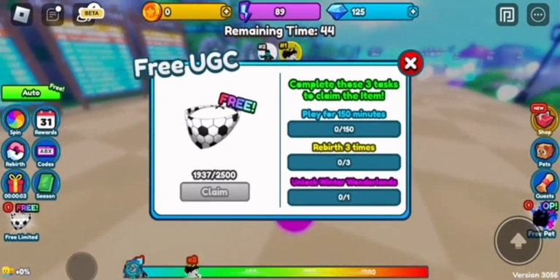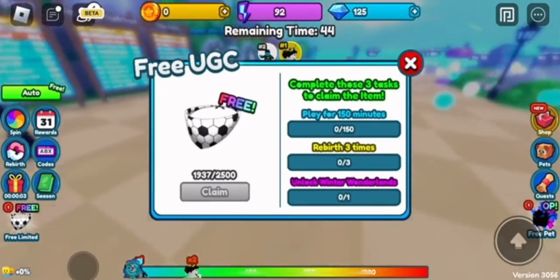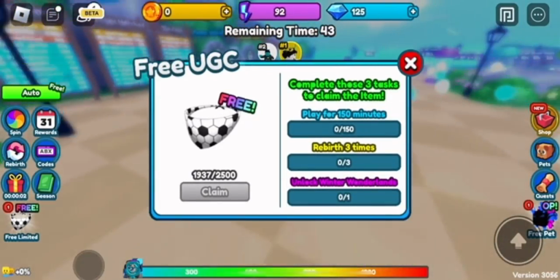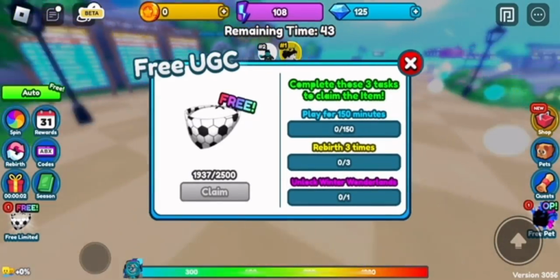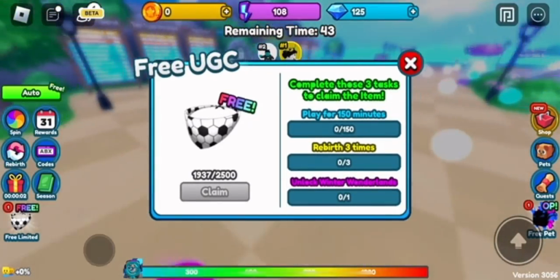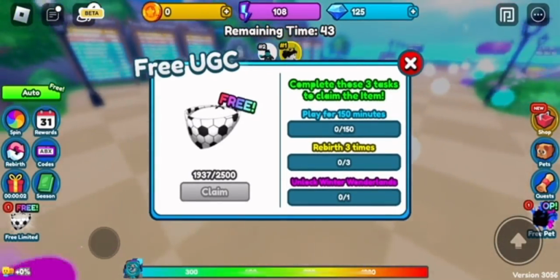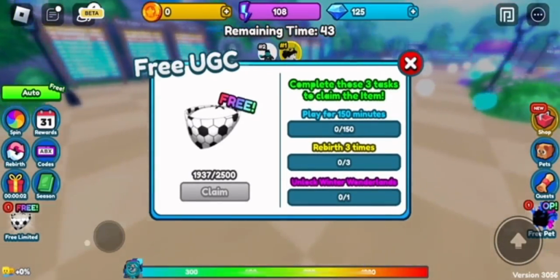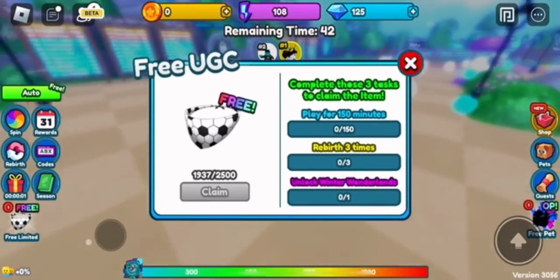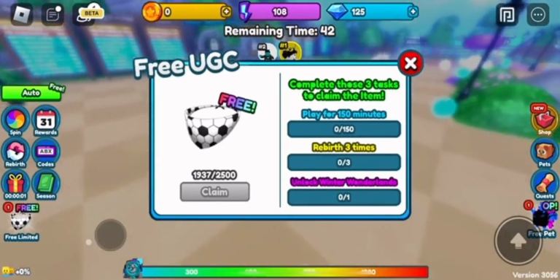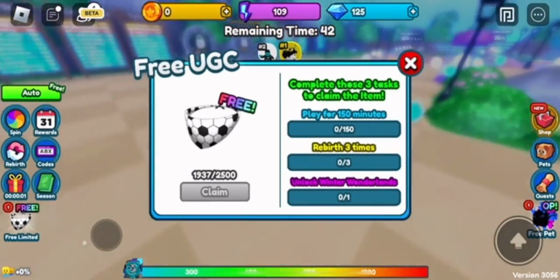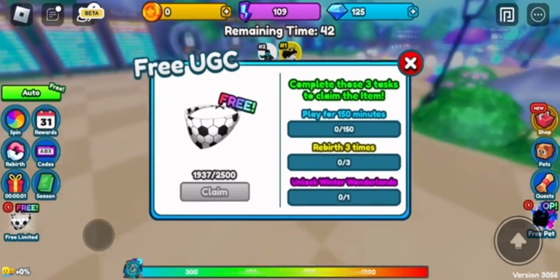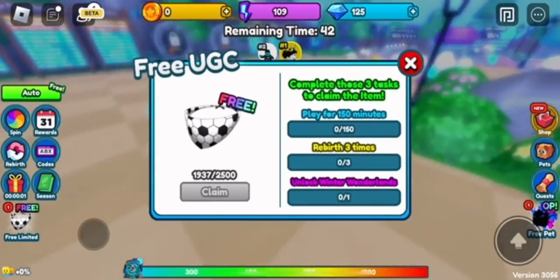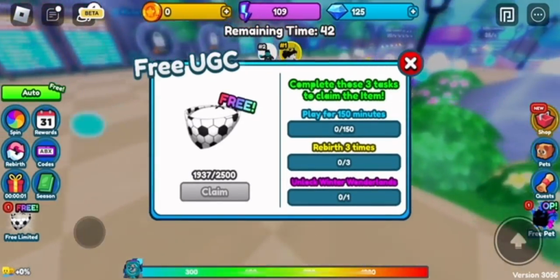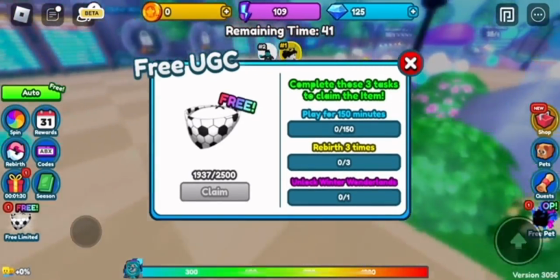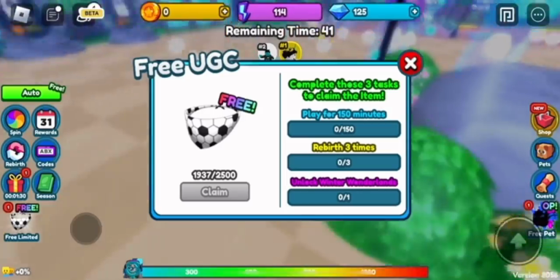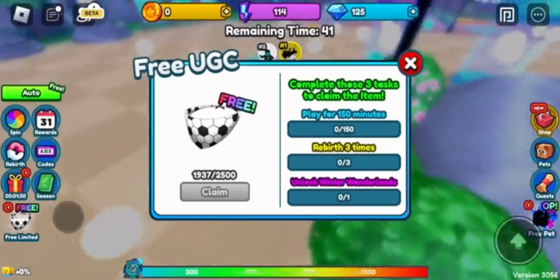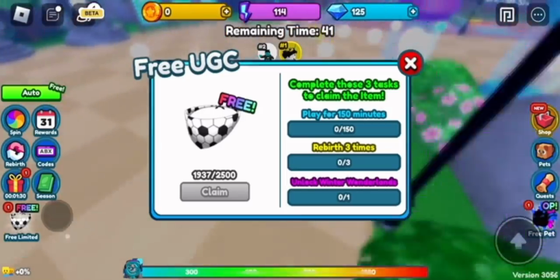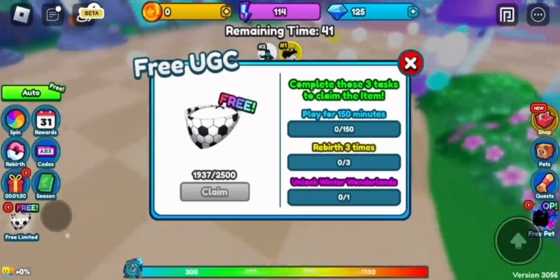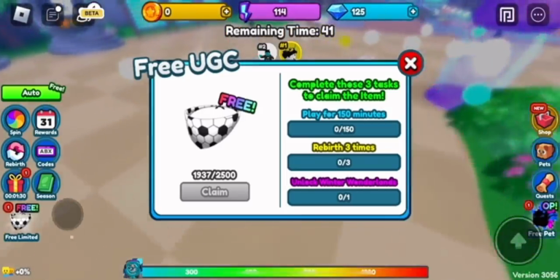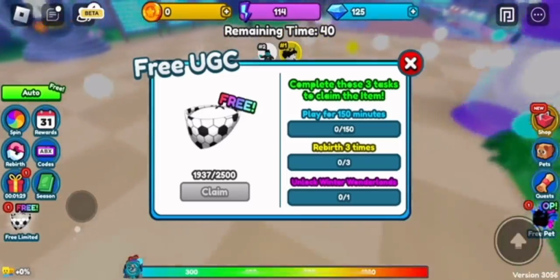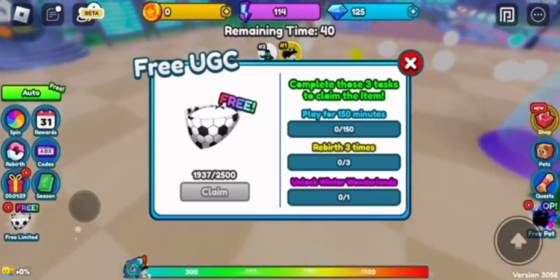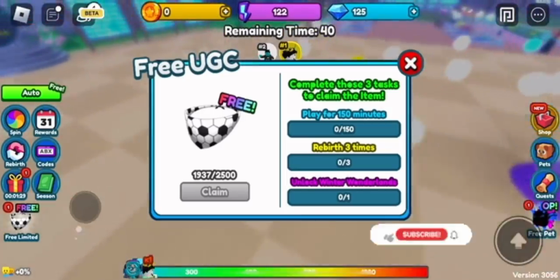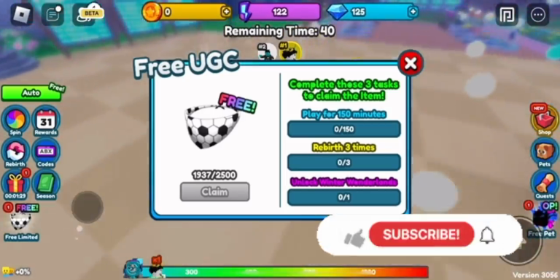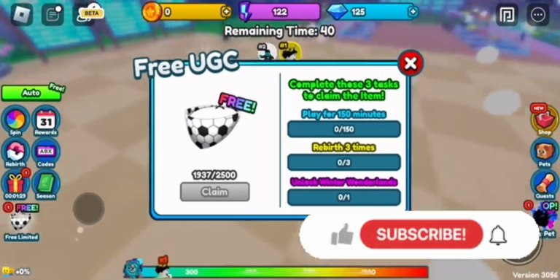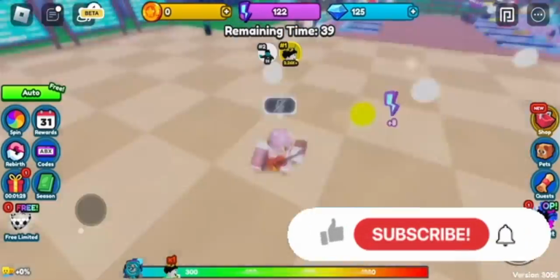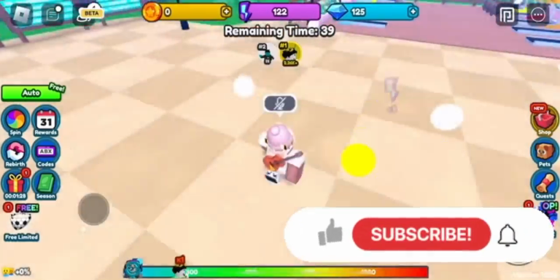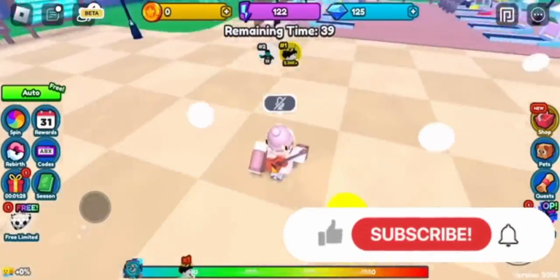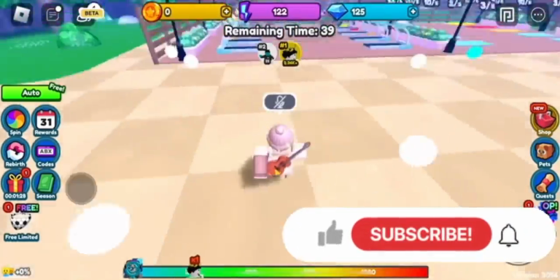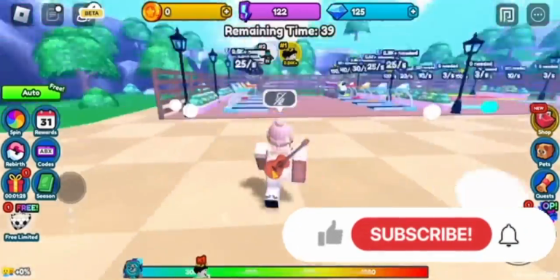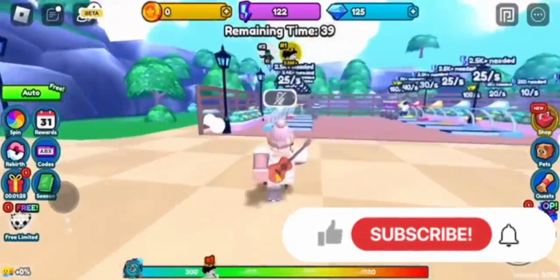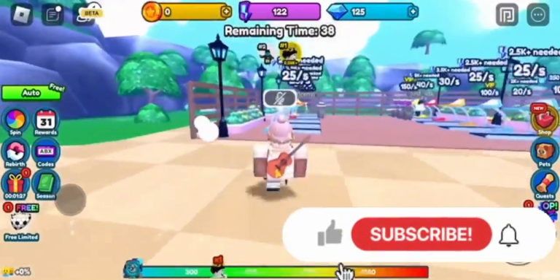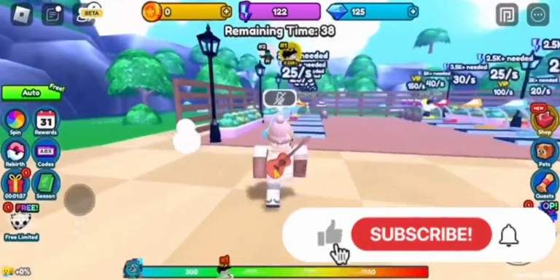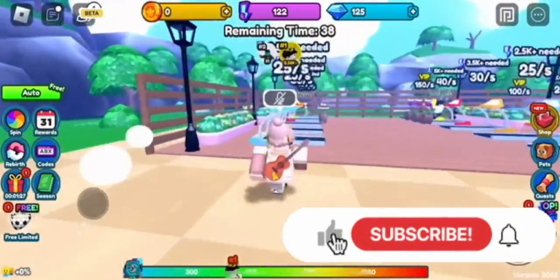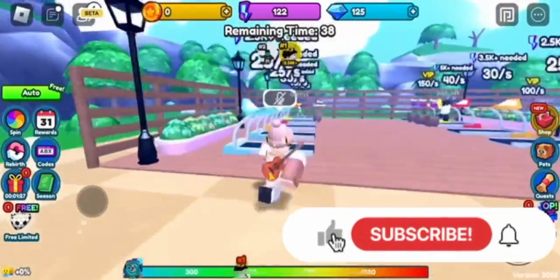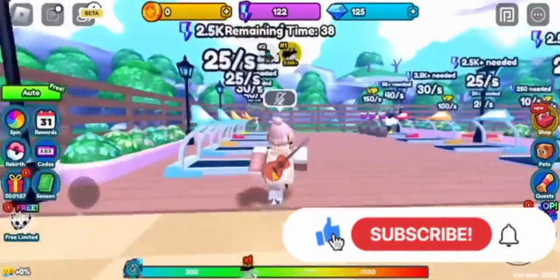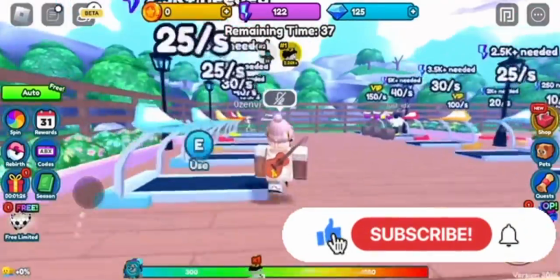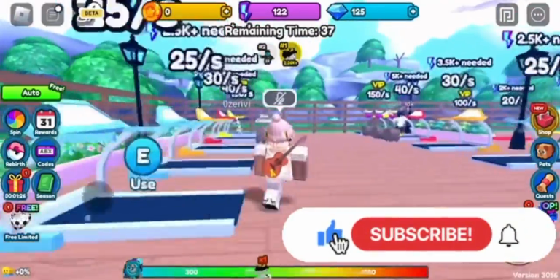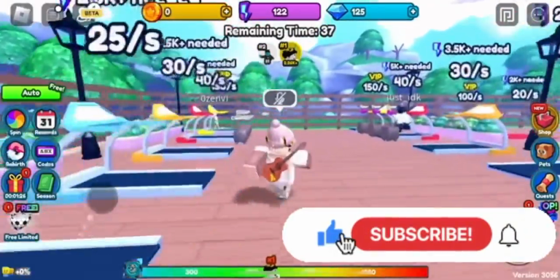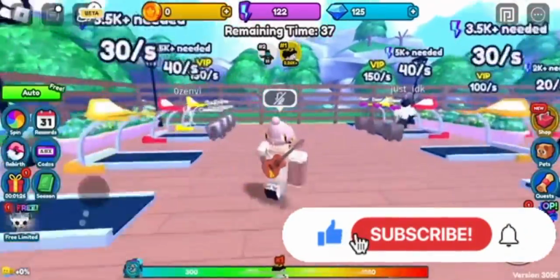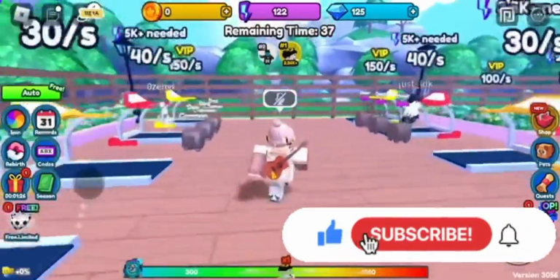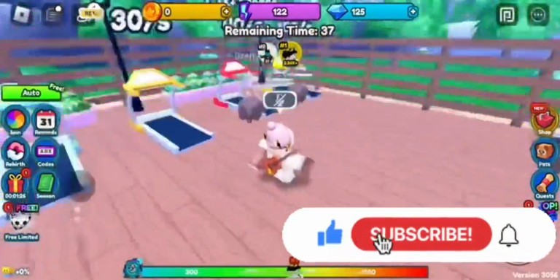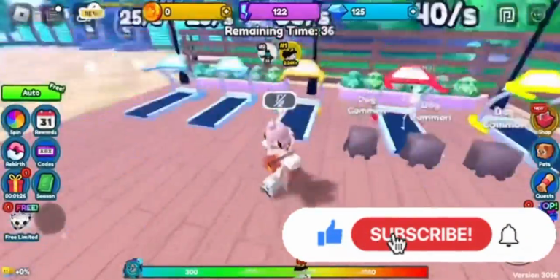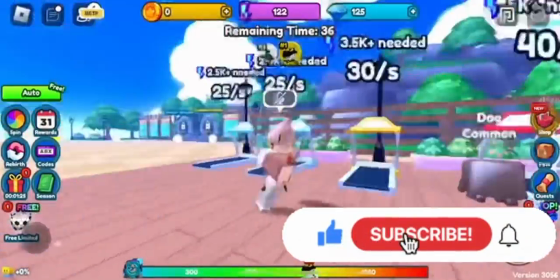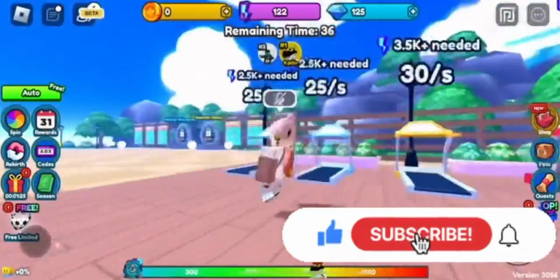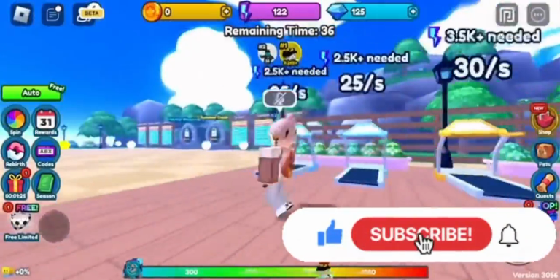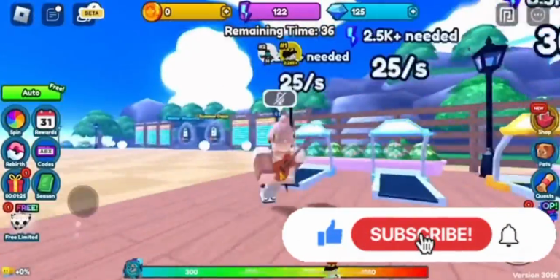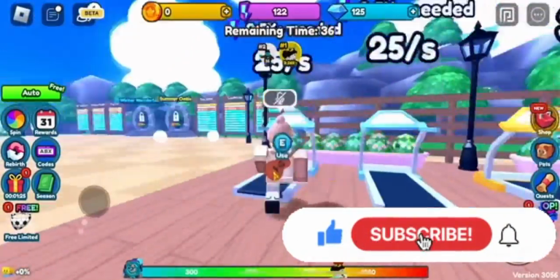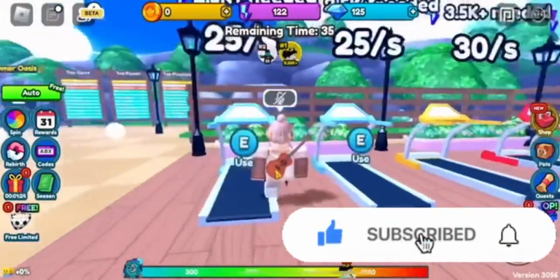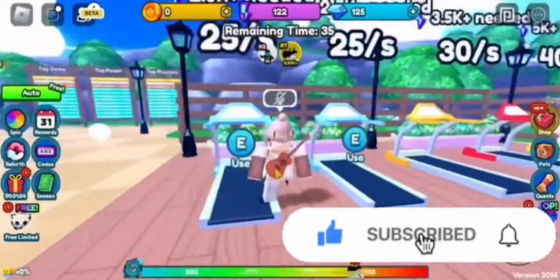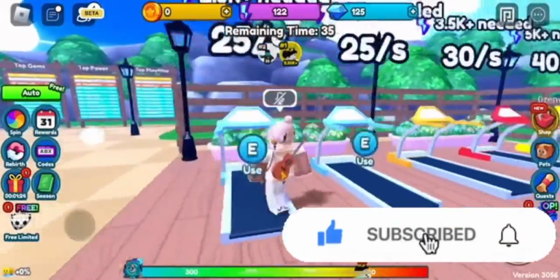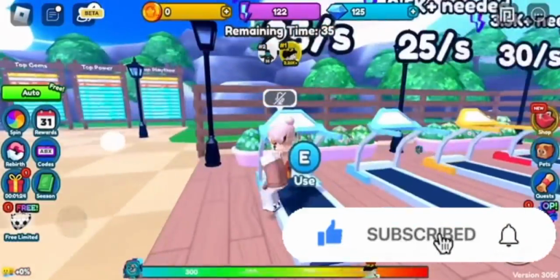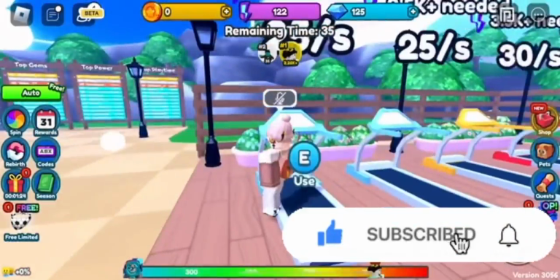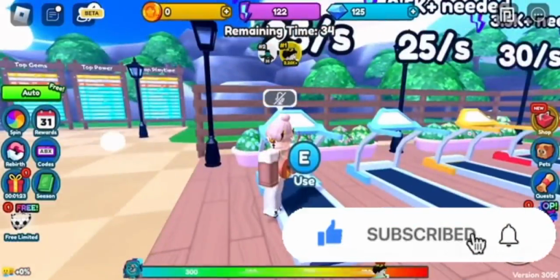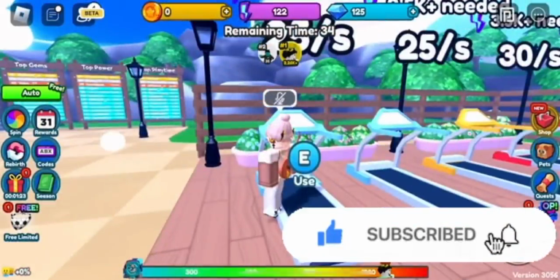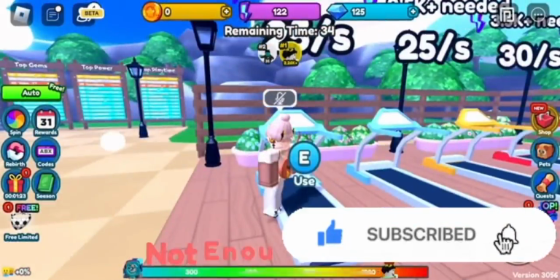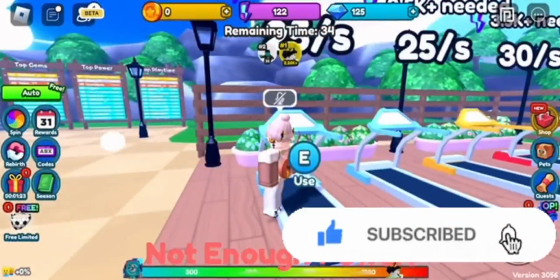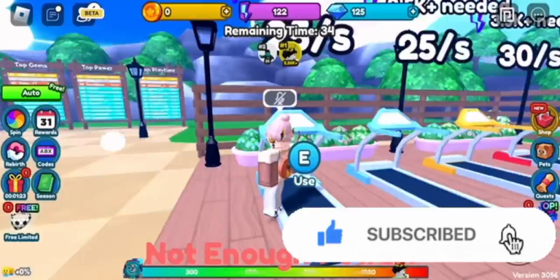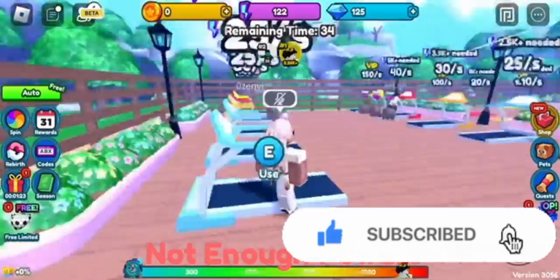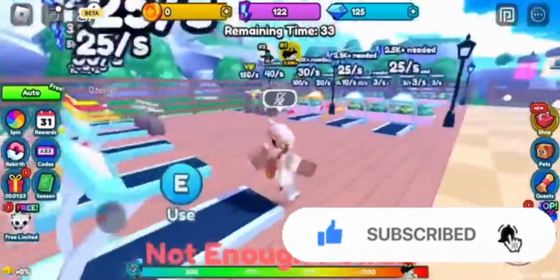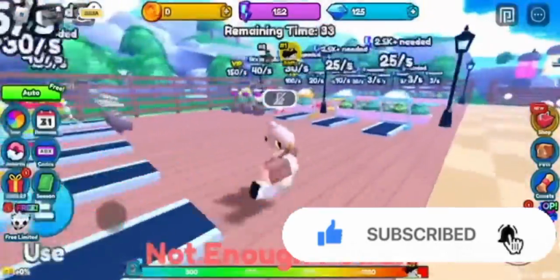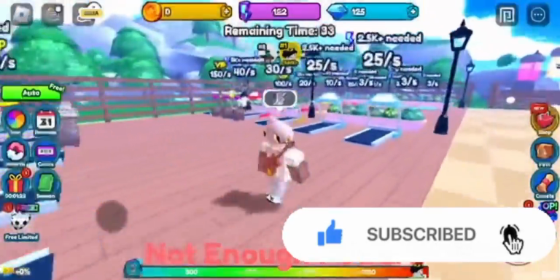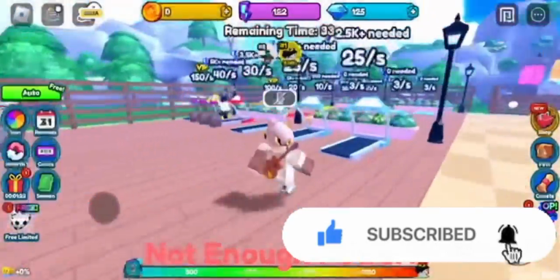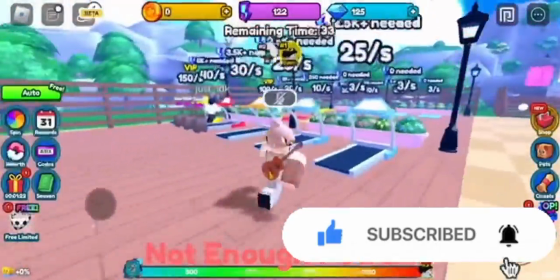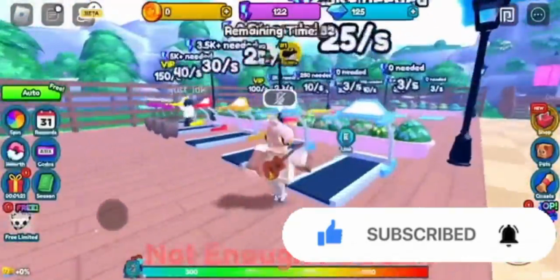Rebirth three times, play the game for 150 minutes, and also get to one of the worlds in the game in order to complete the UGC task.